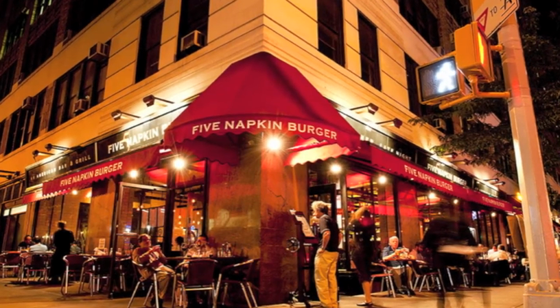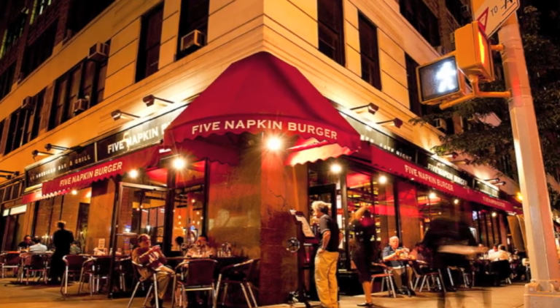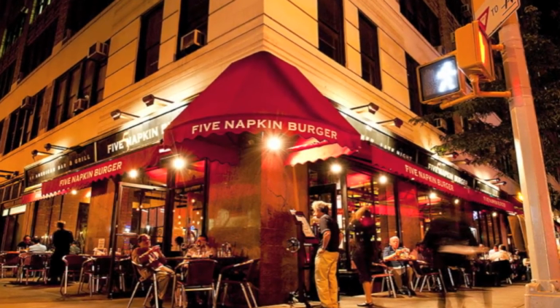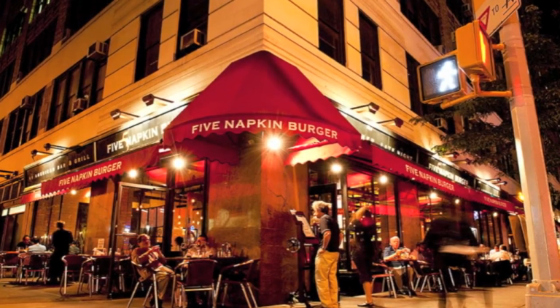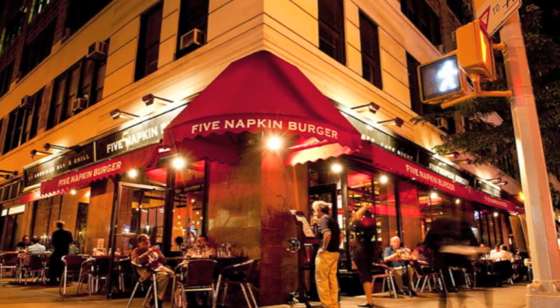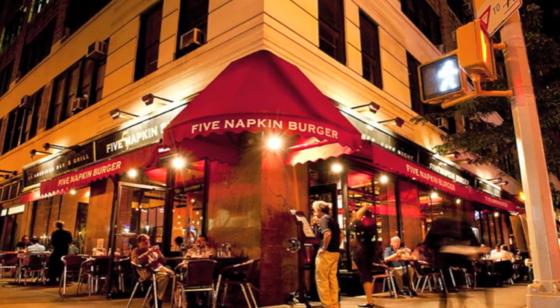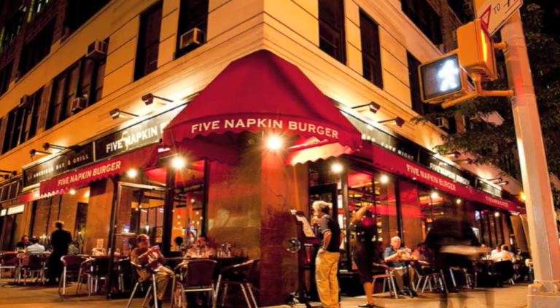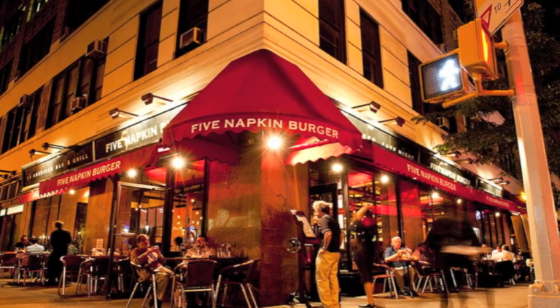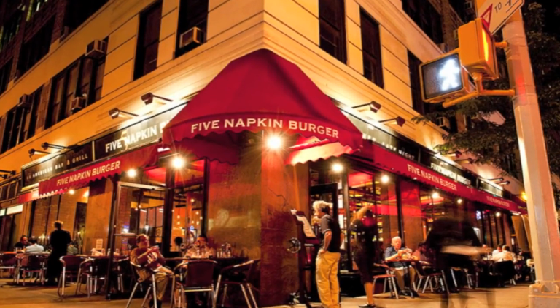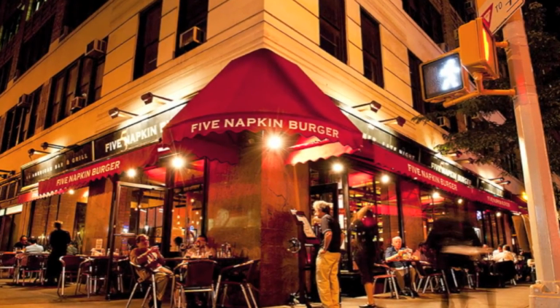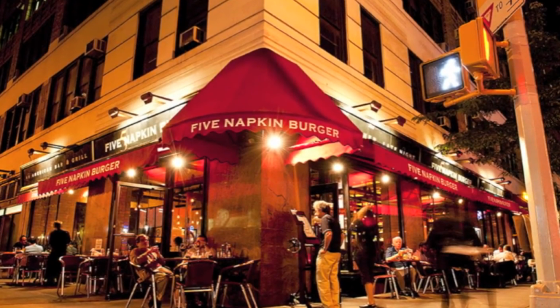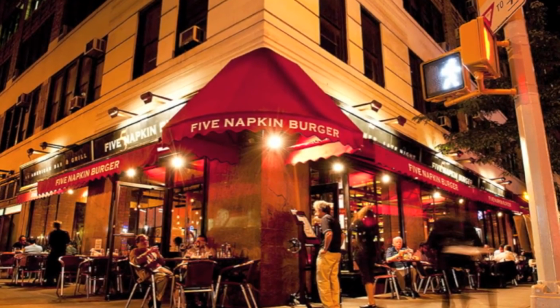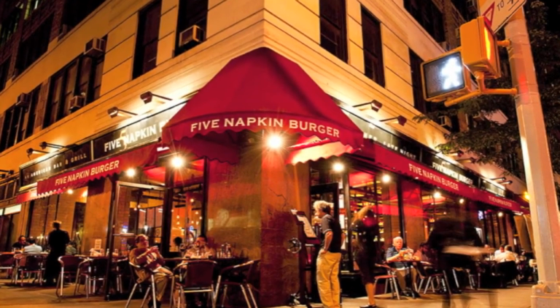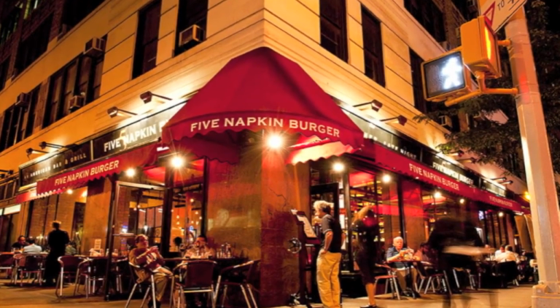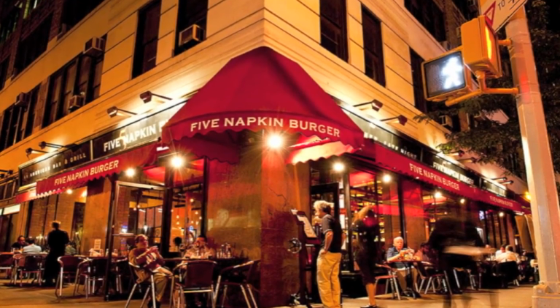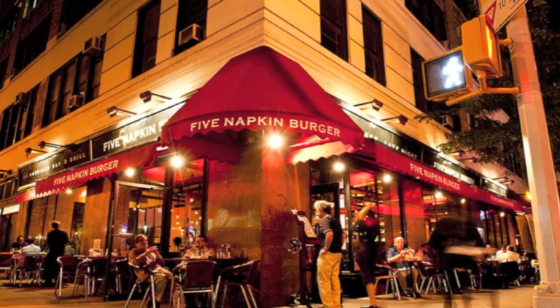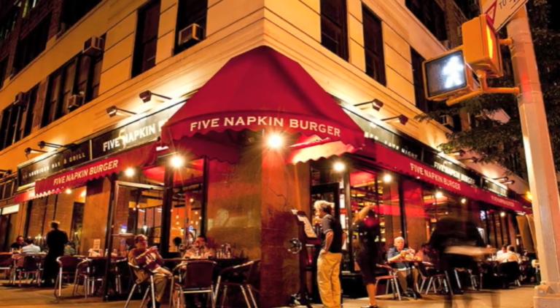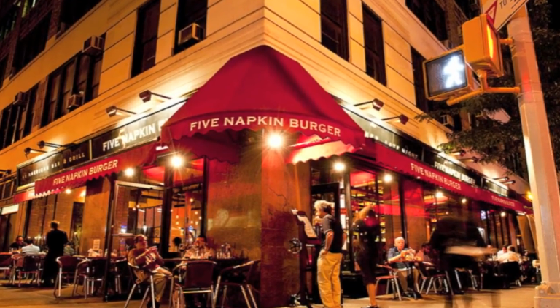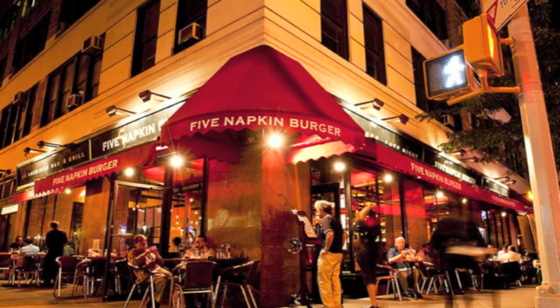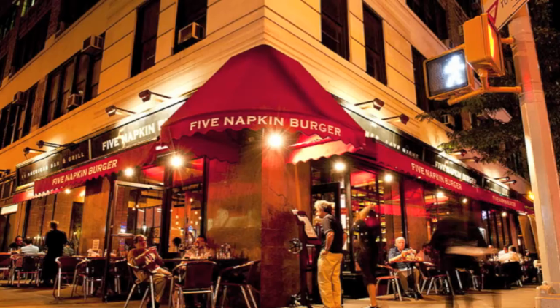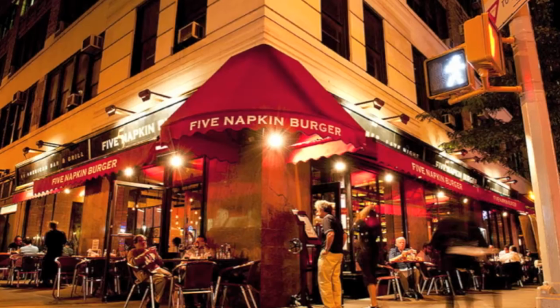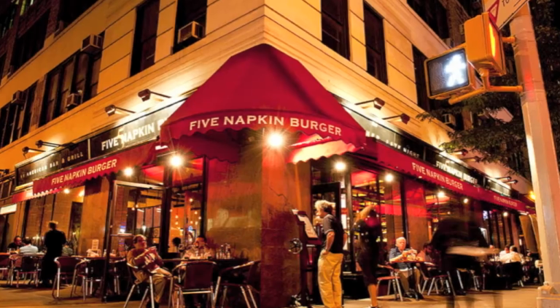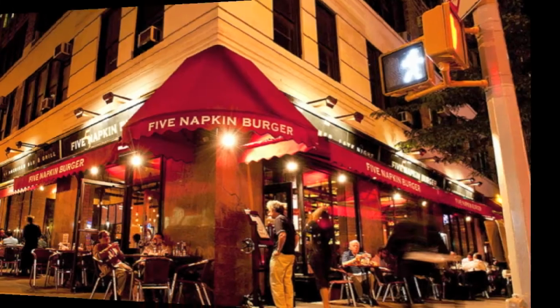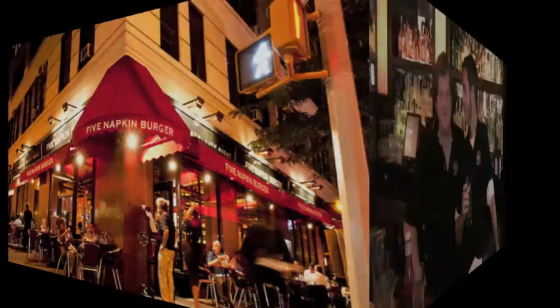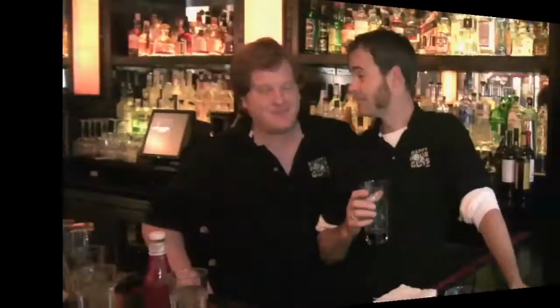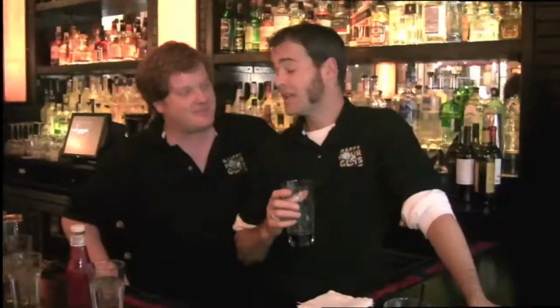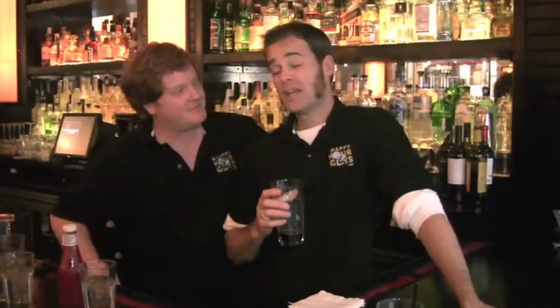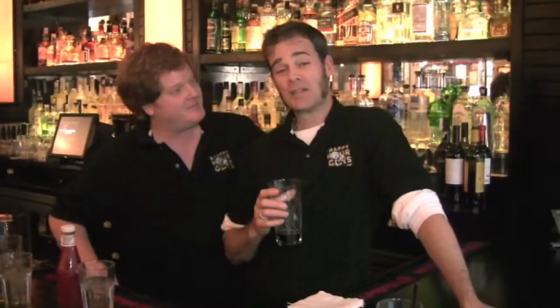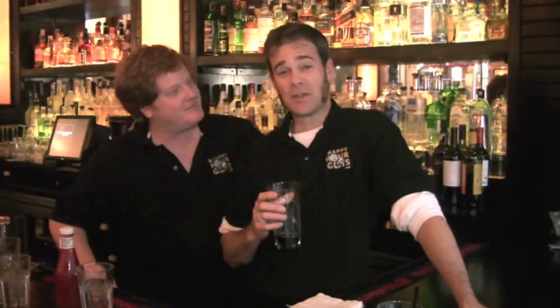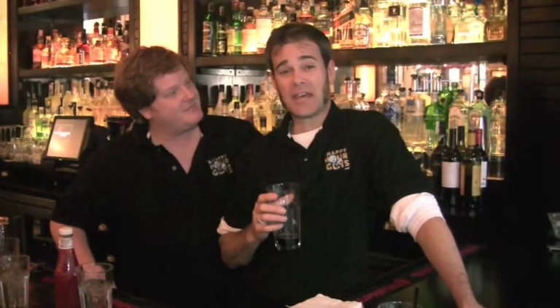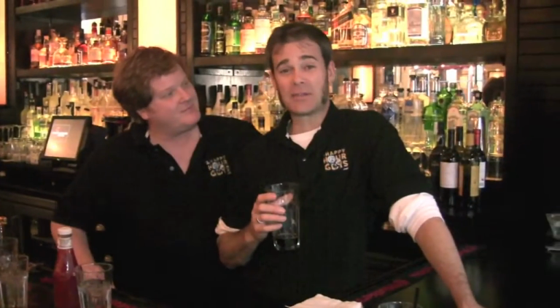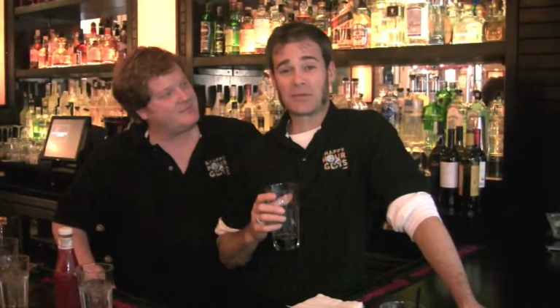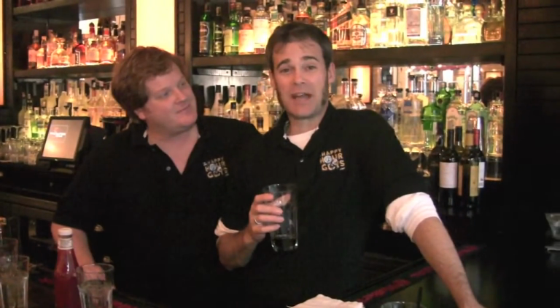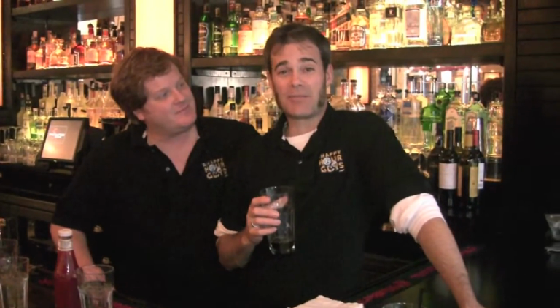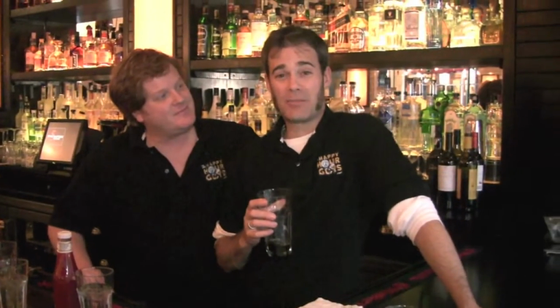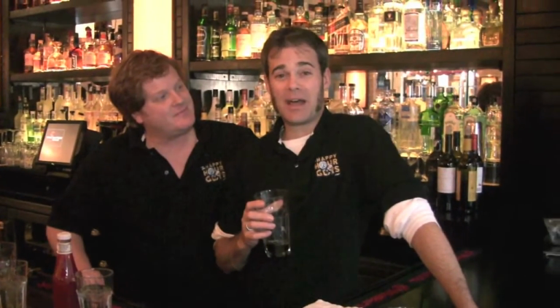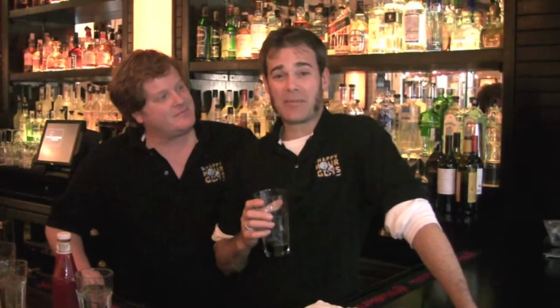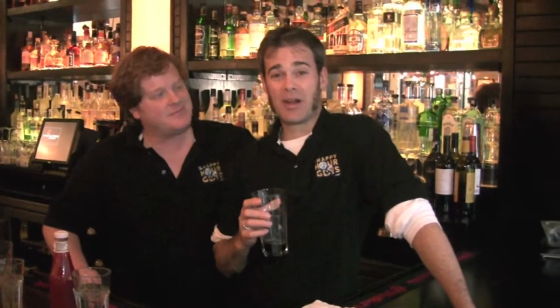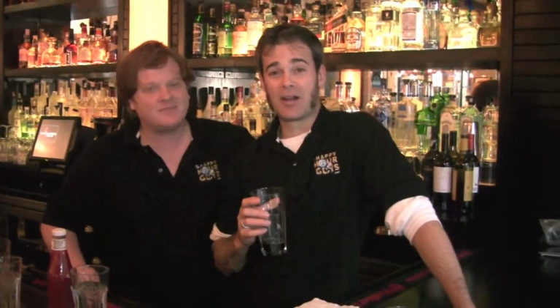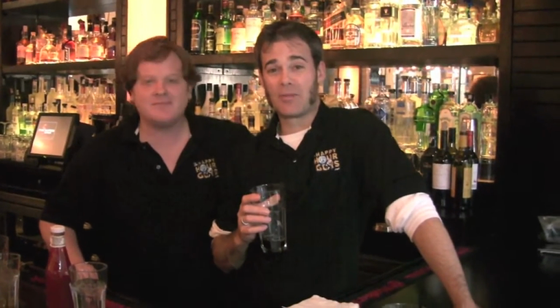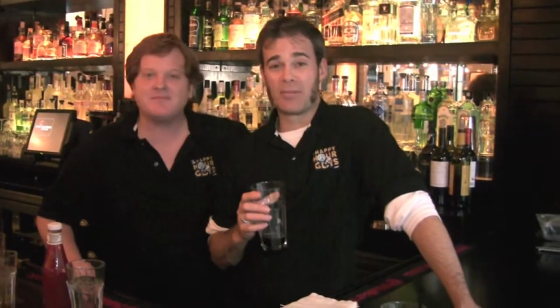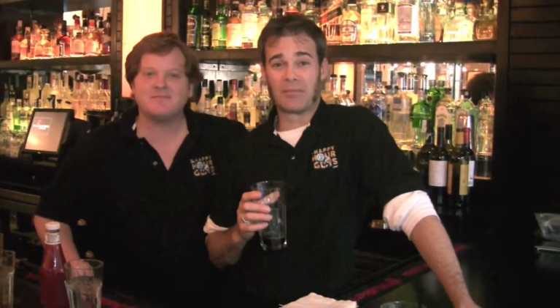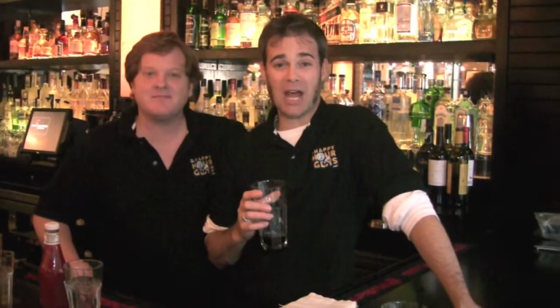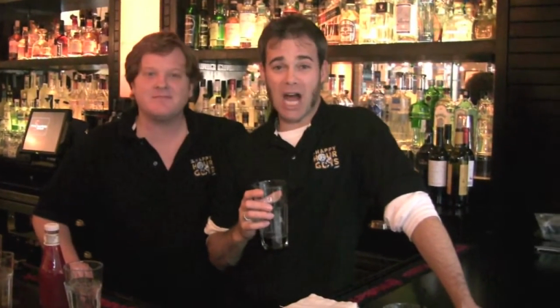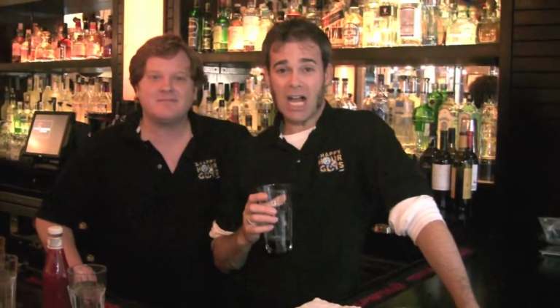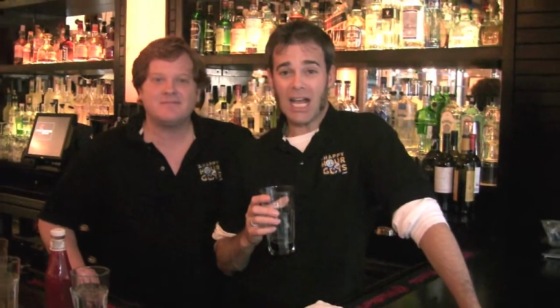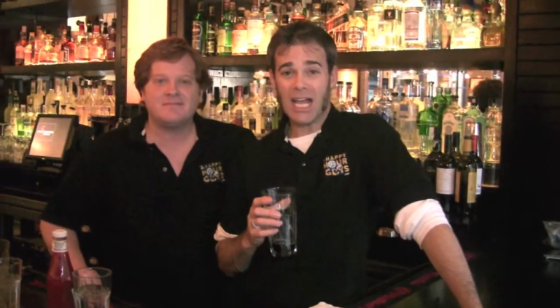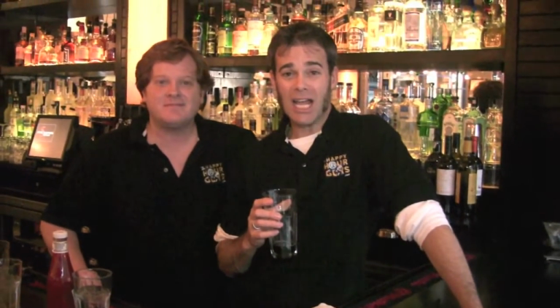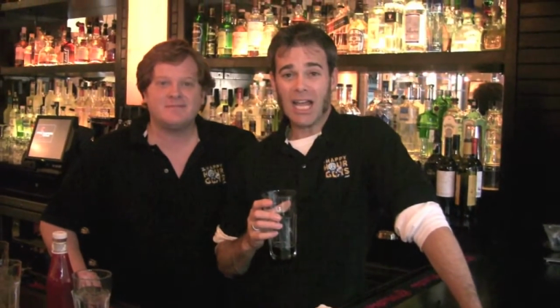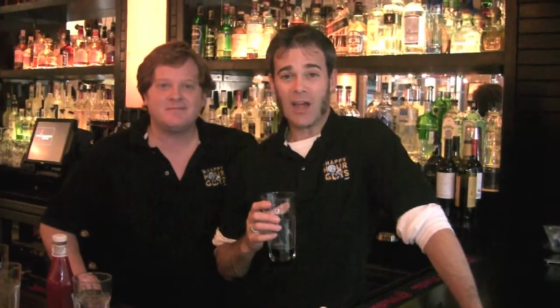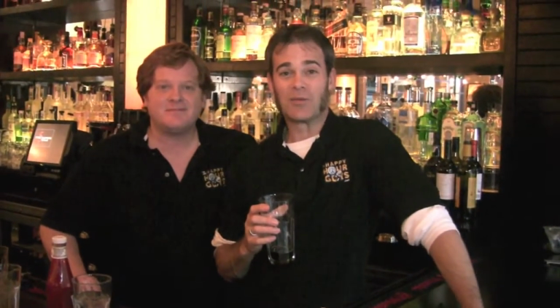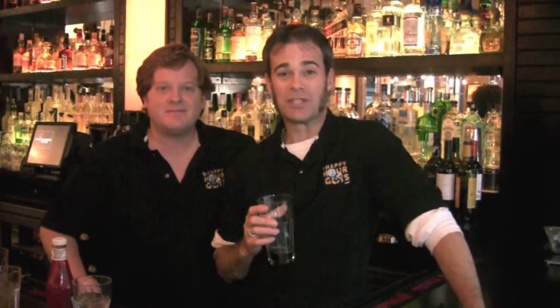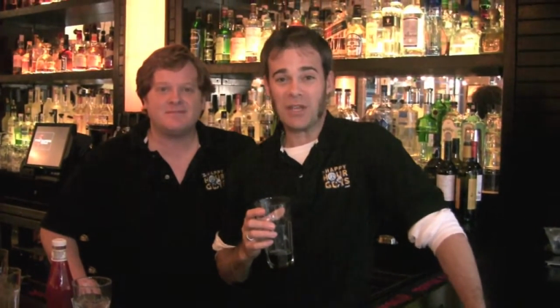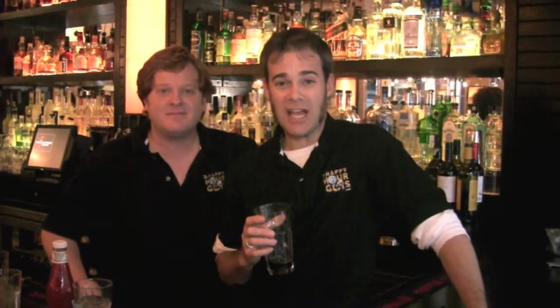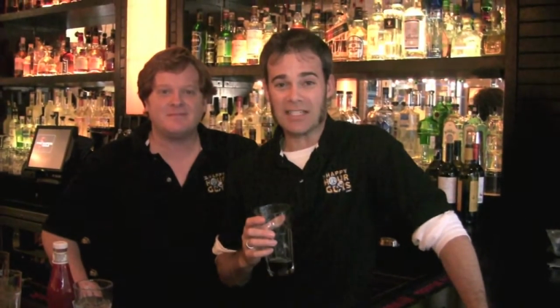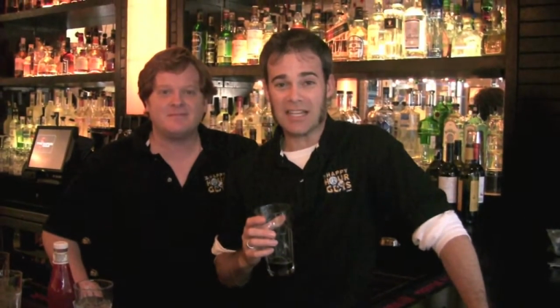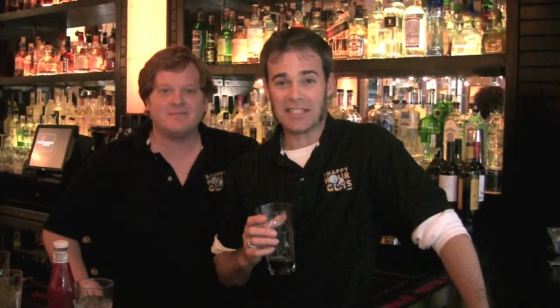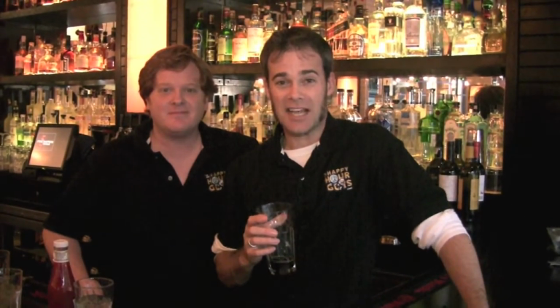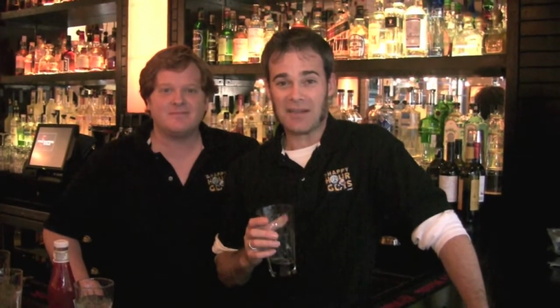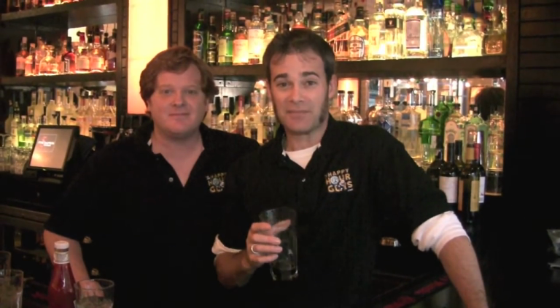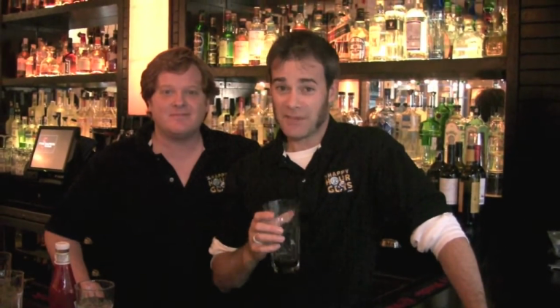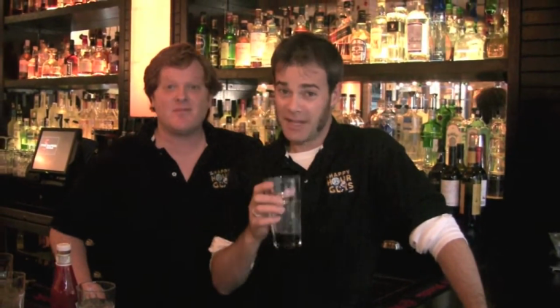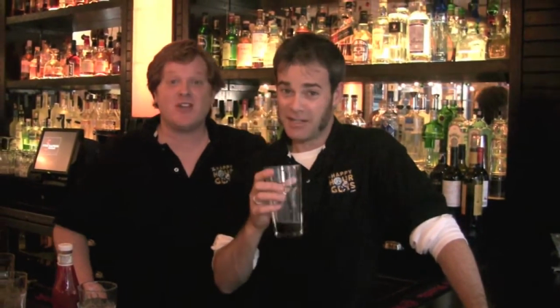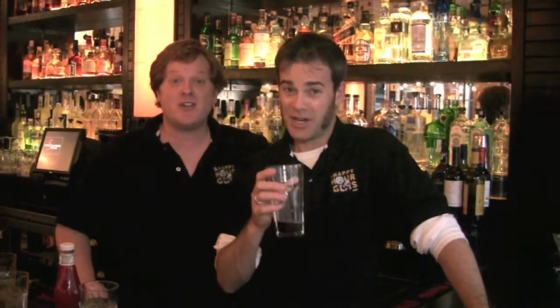So however you choose to enjoy it, it's all there for you at Five Napkin — come on down. Thanks for stopping by the Beer and Bourbon Blog. We'll see you guys next time. Cheers.